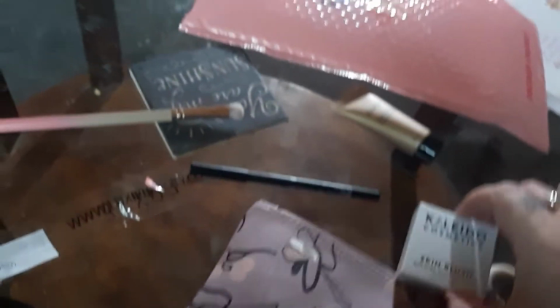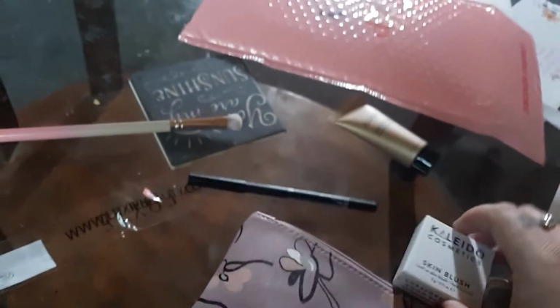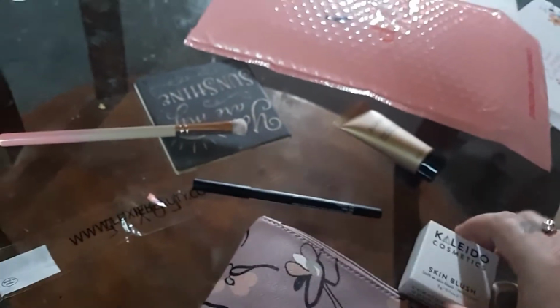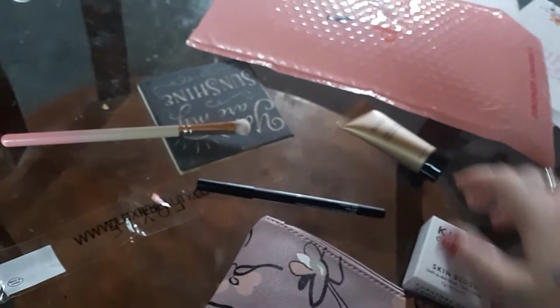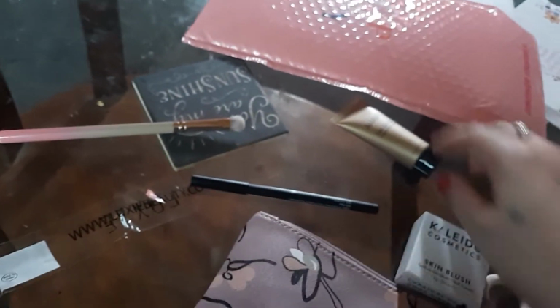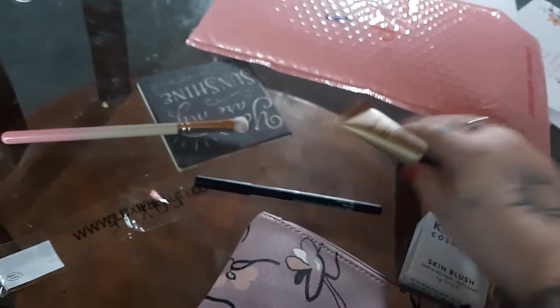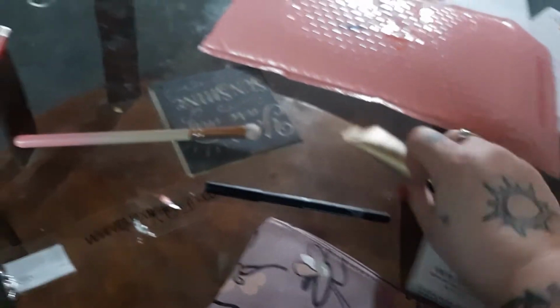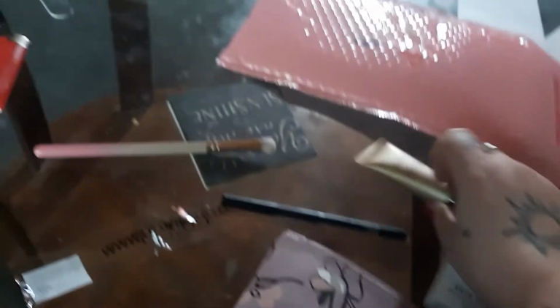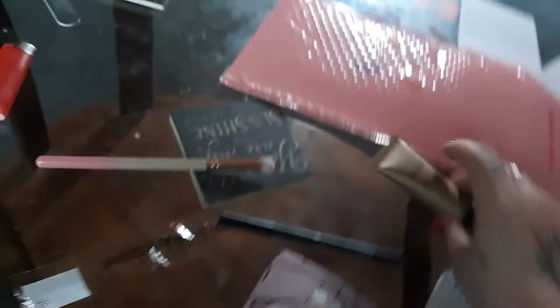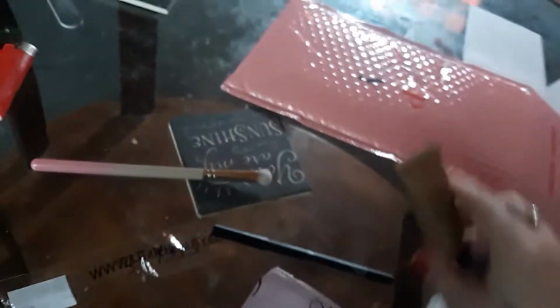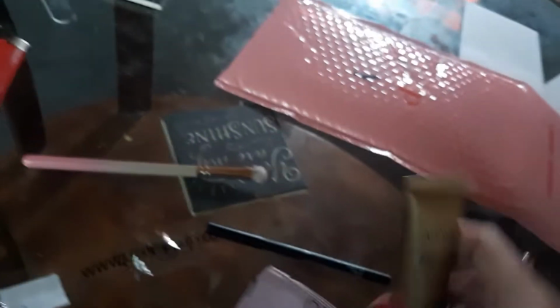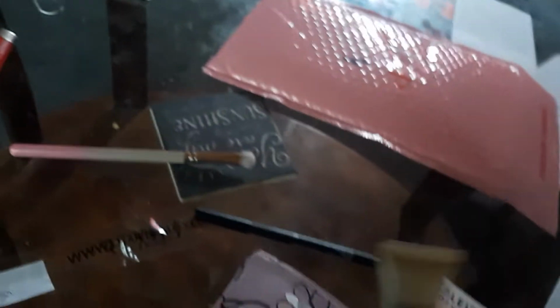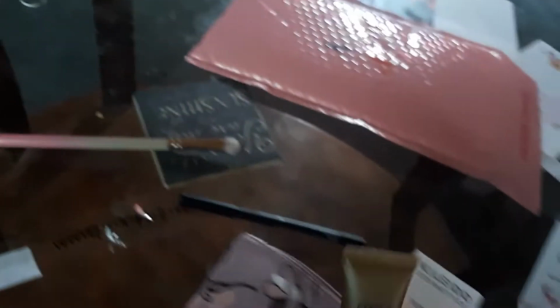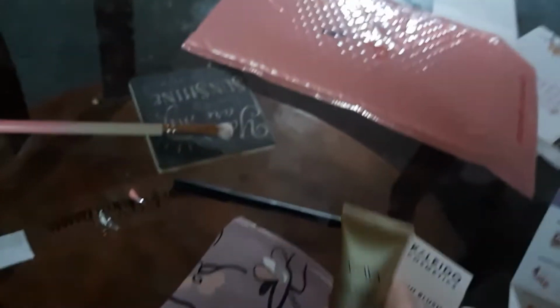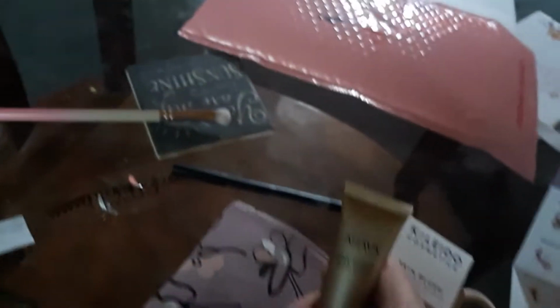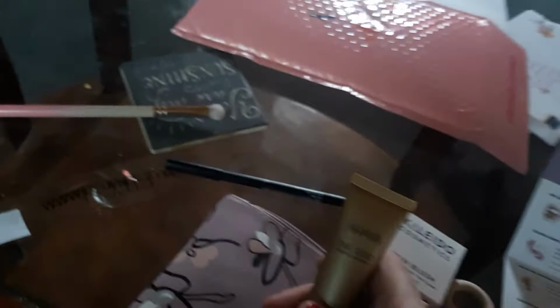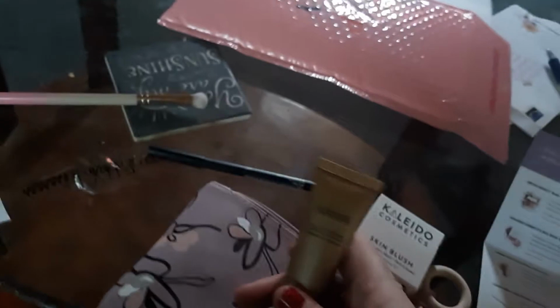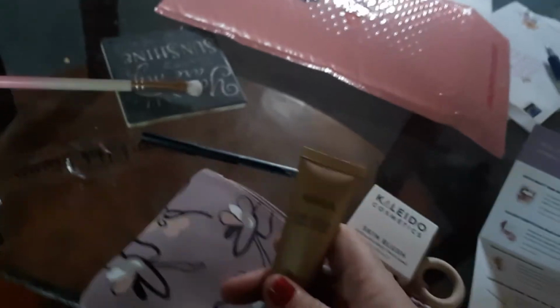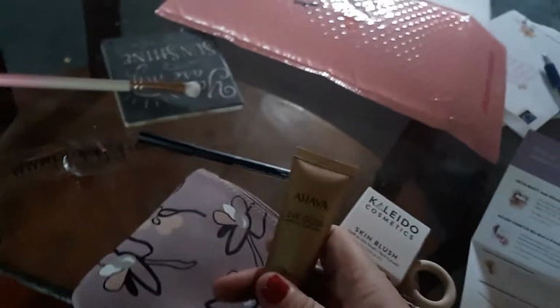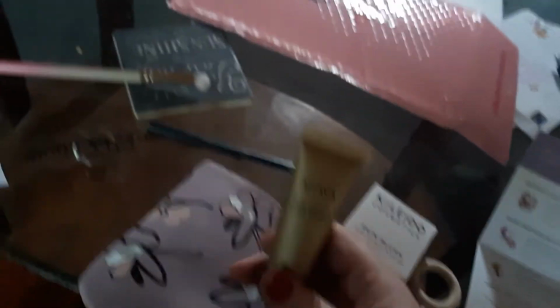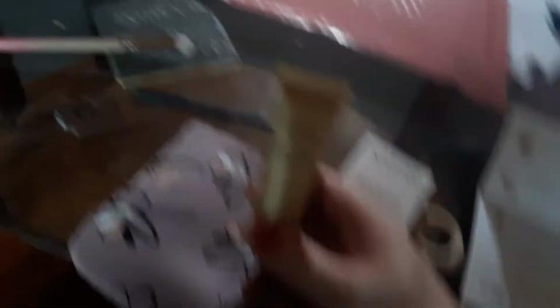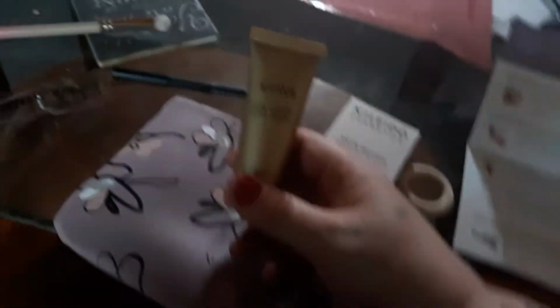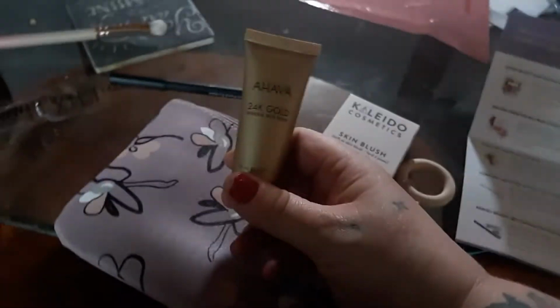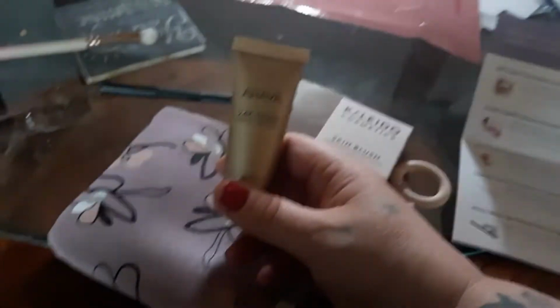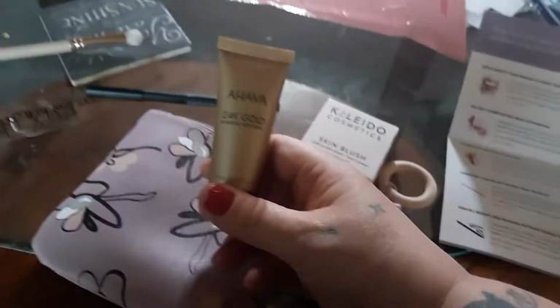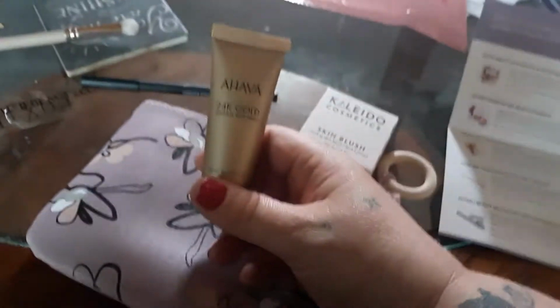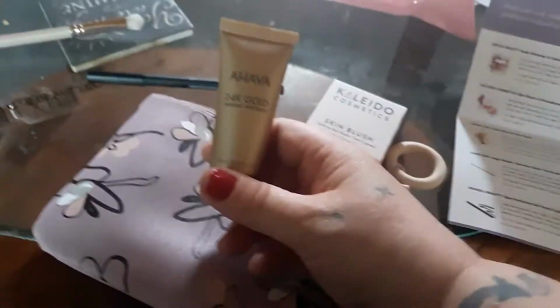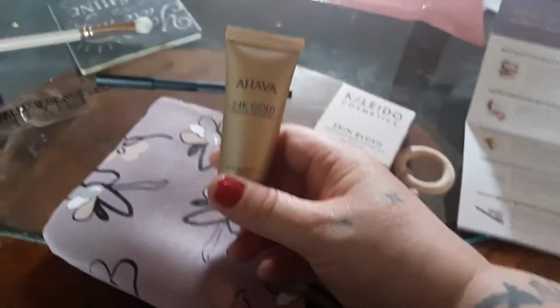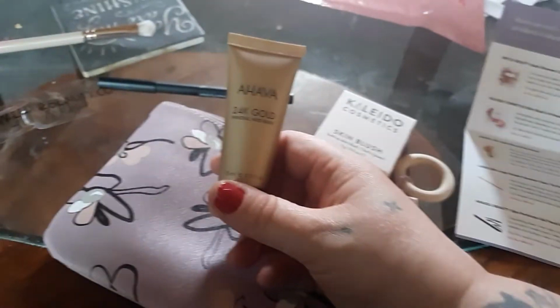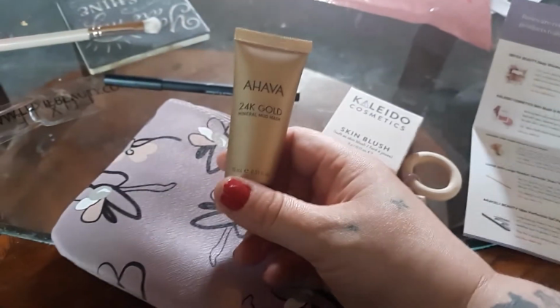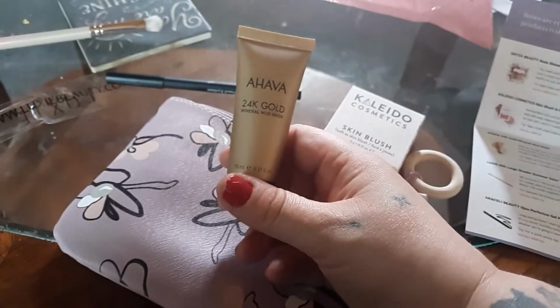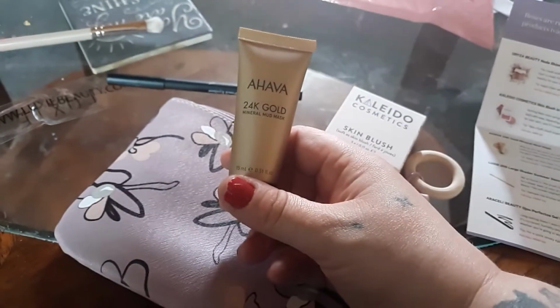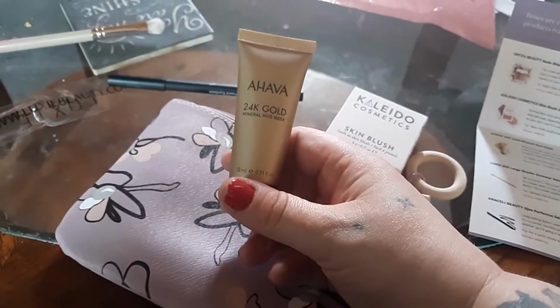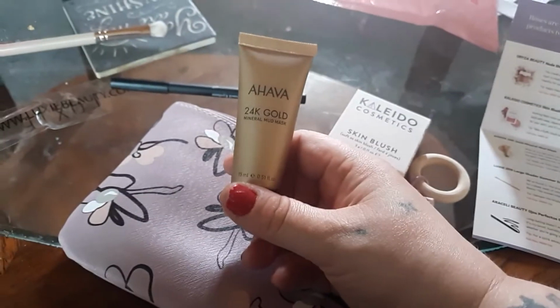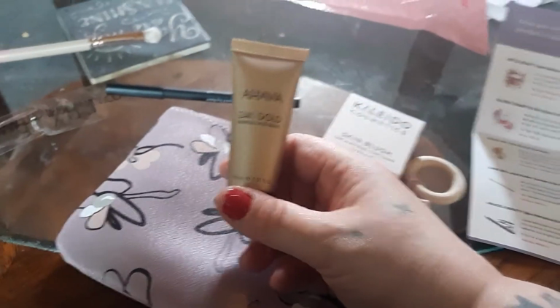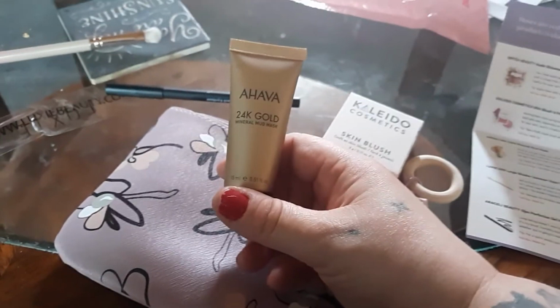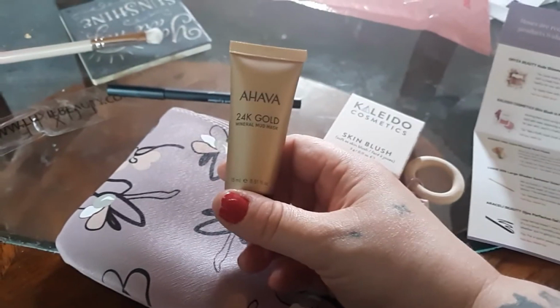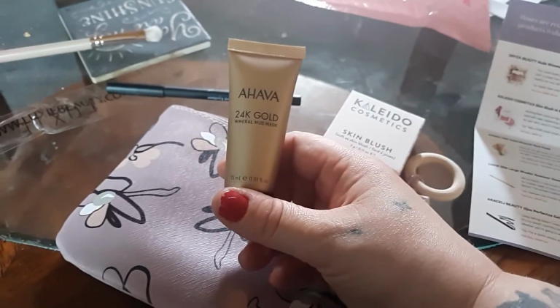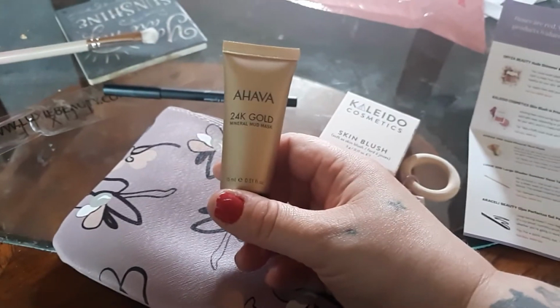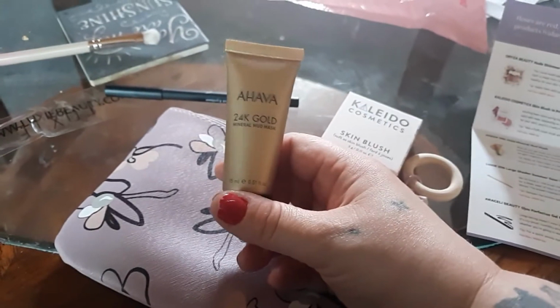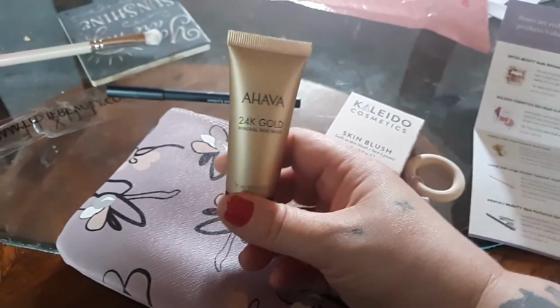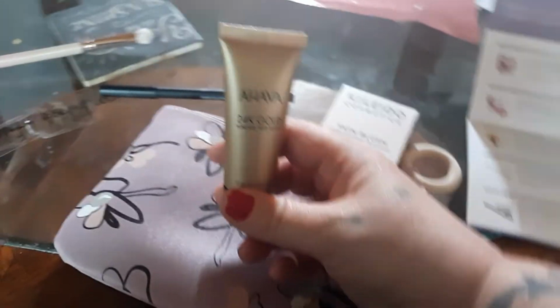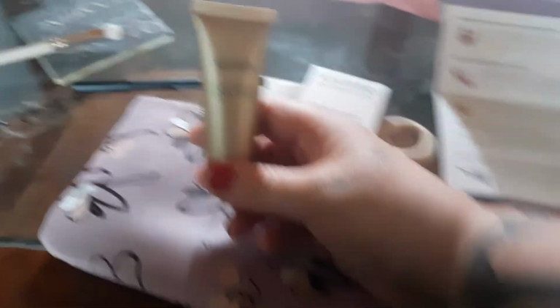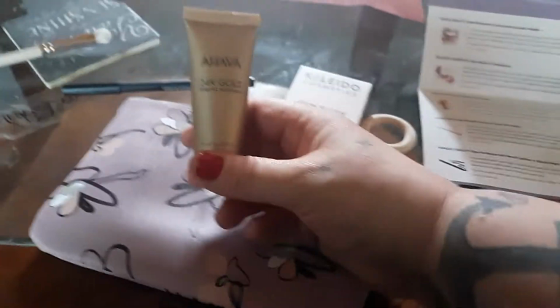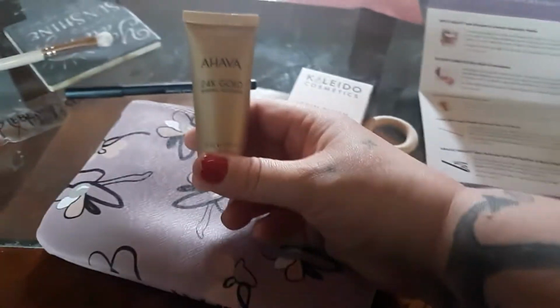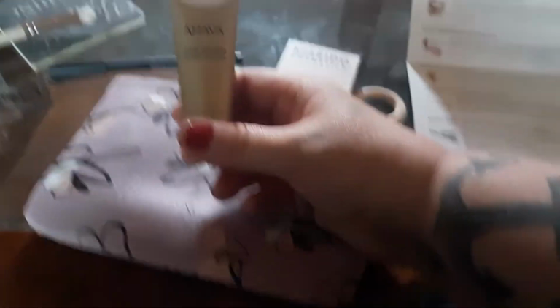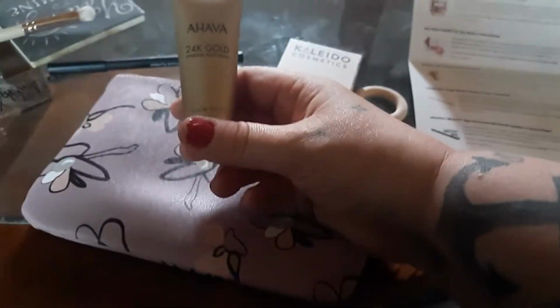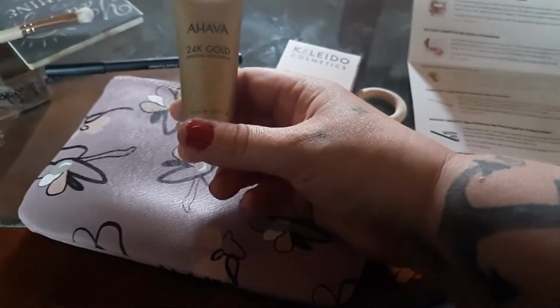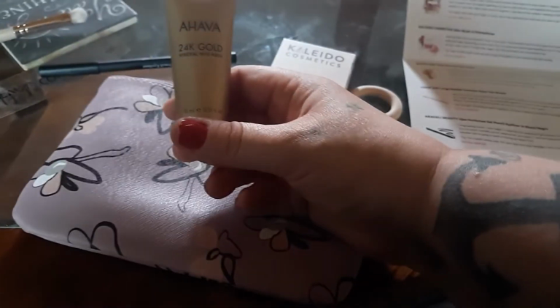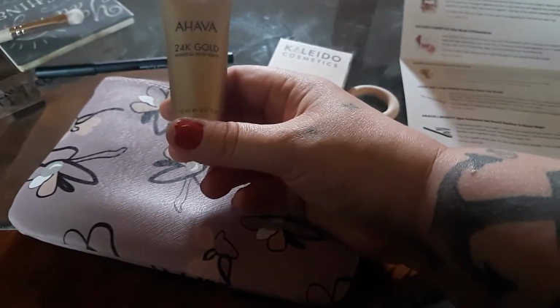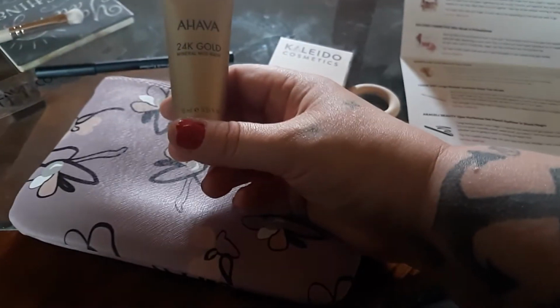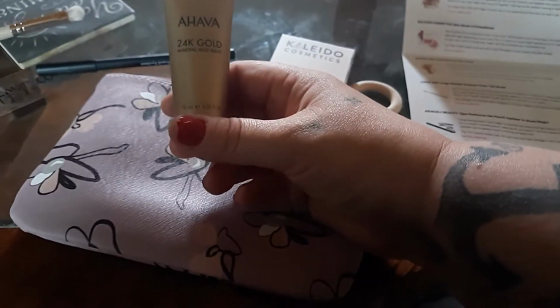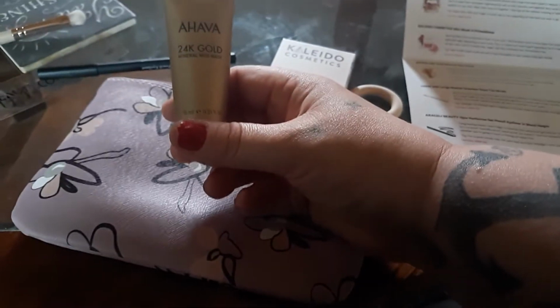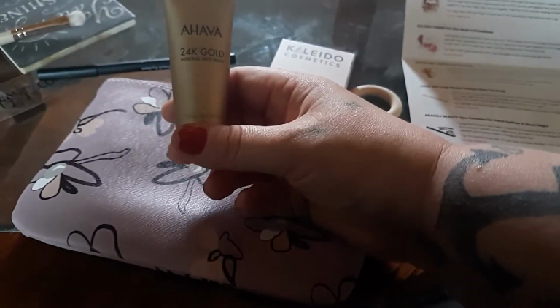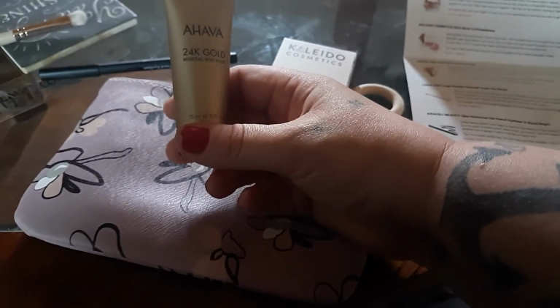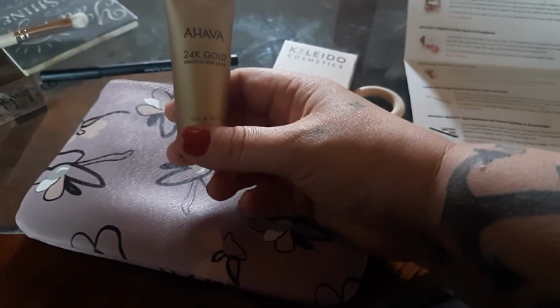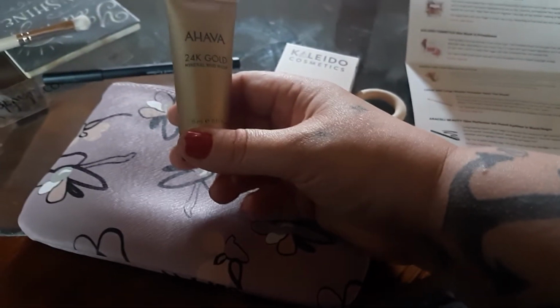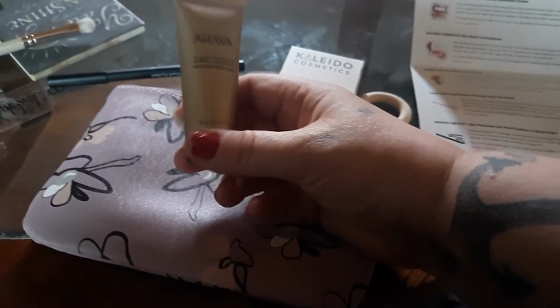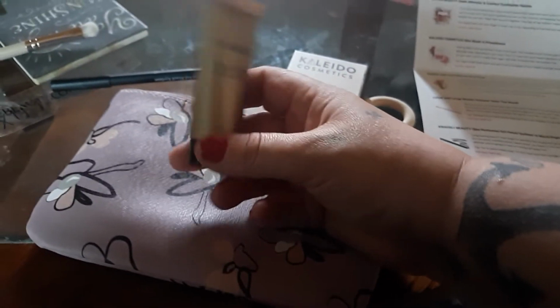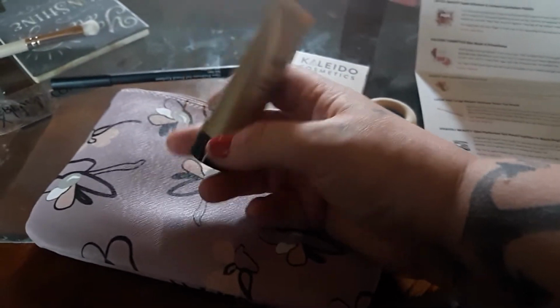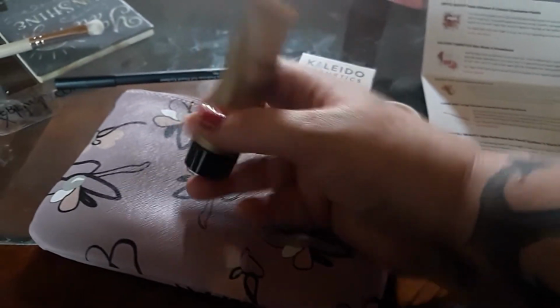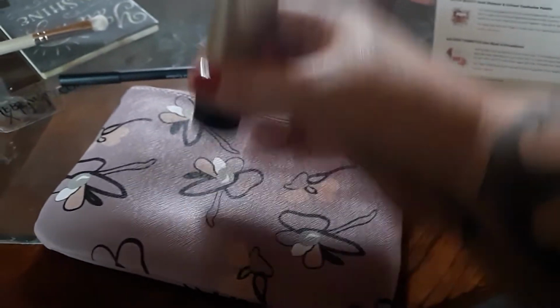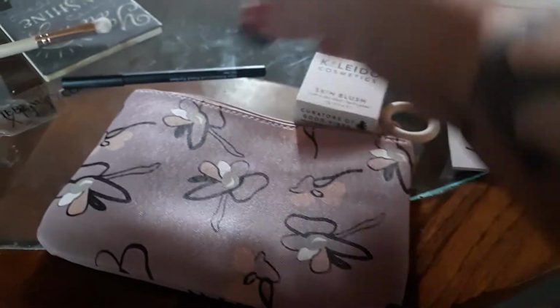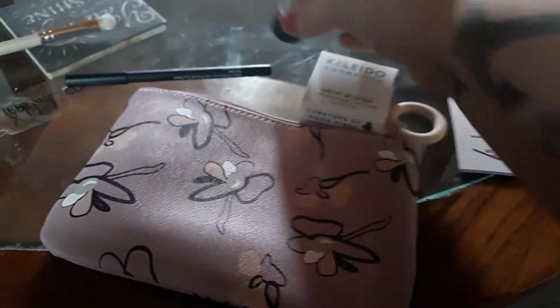Then we got Alvana 24 karat gold — I'm in mask.